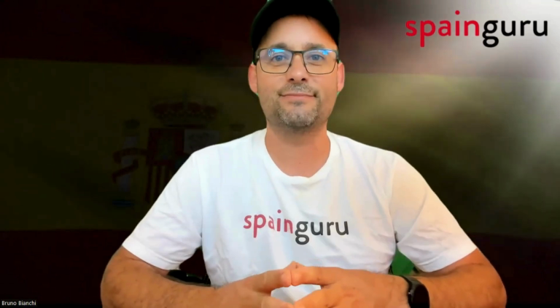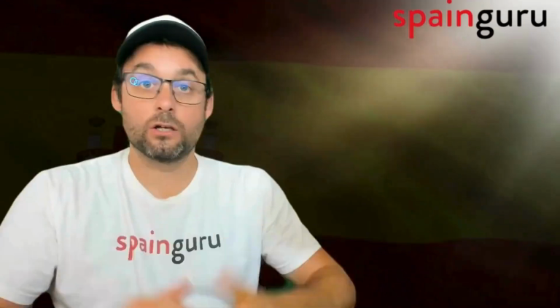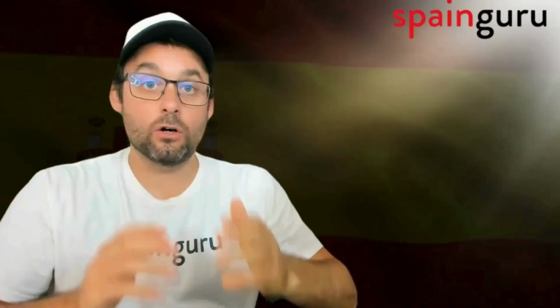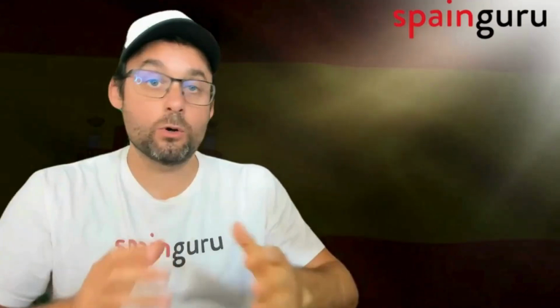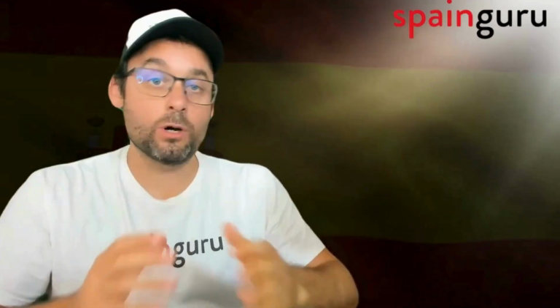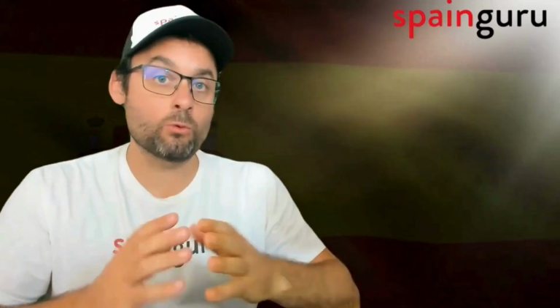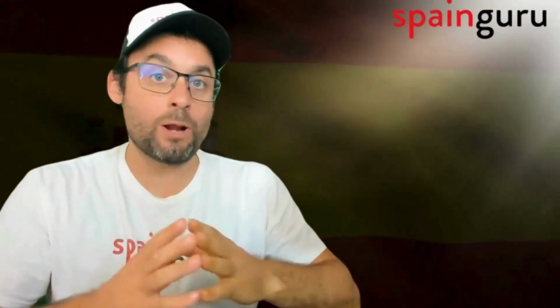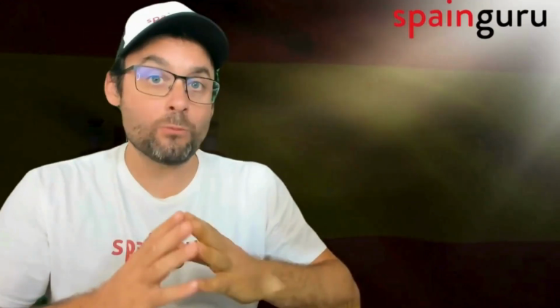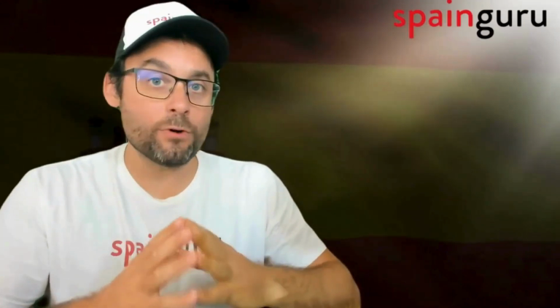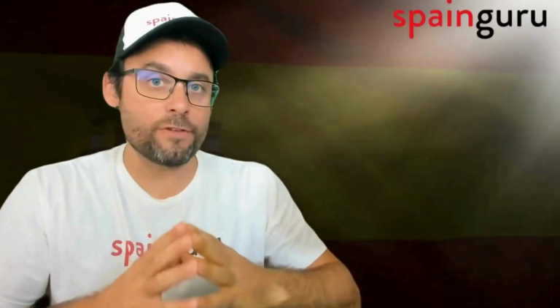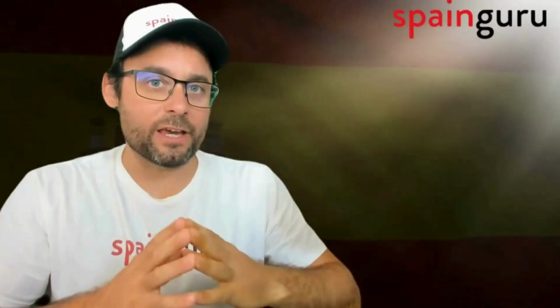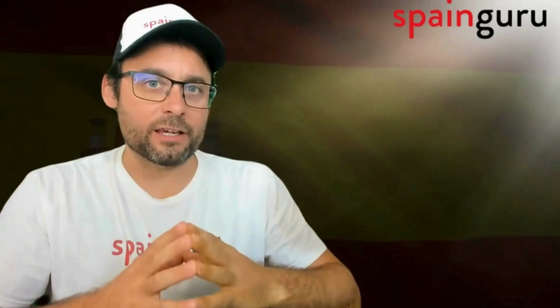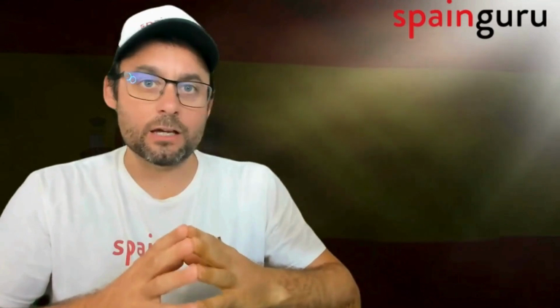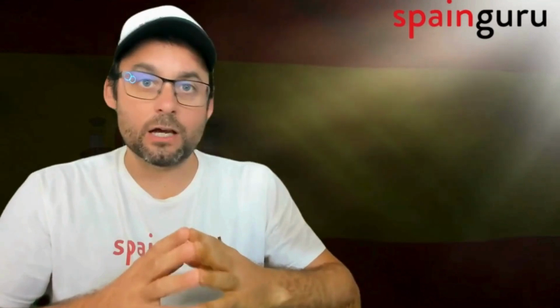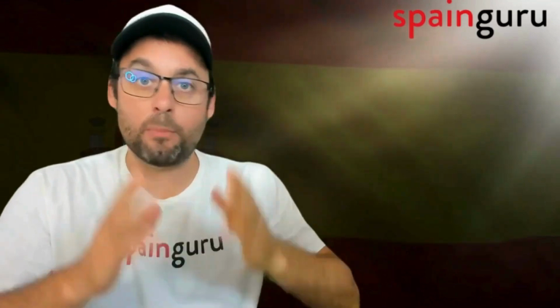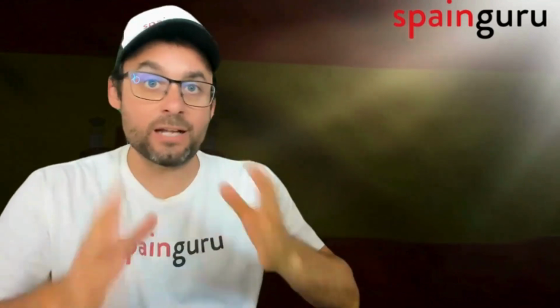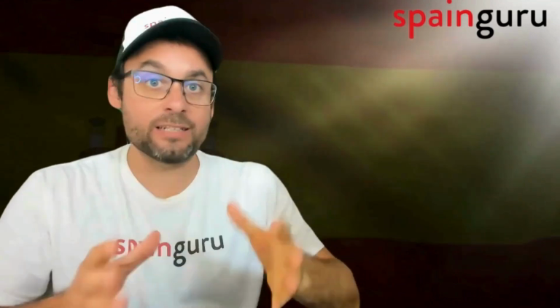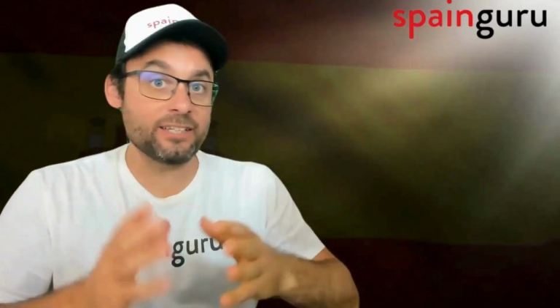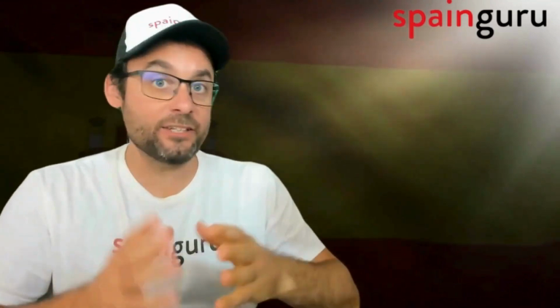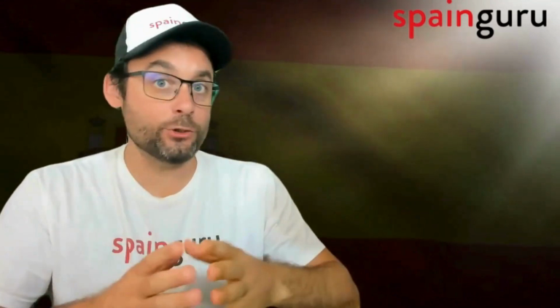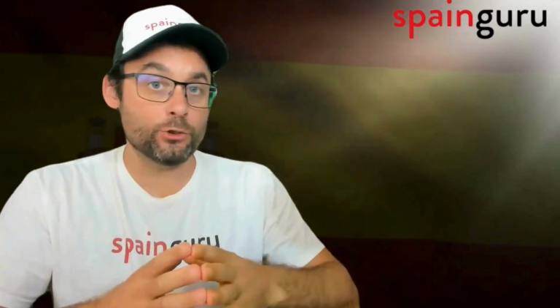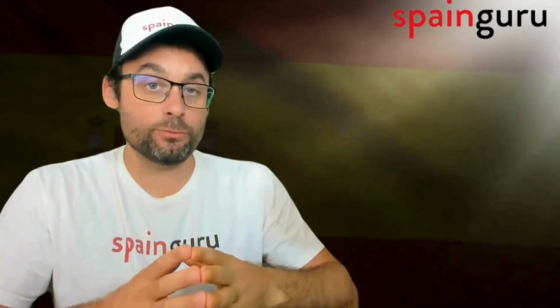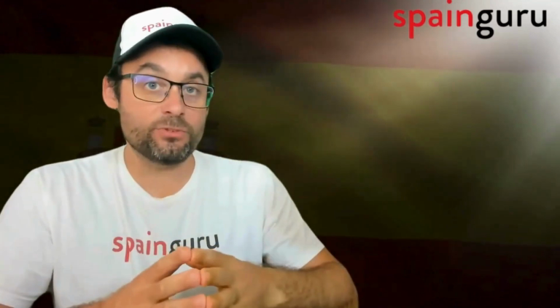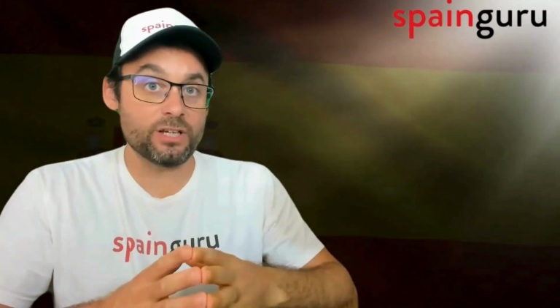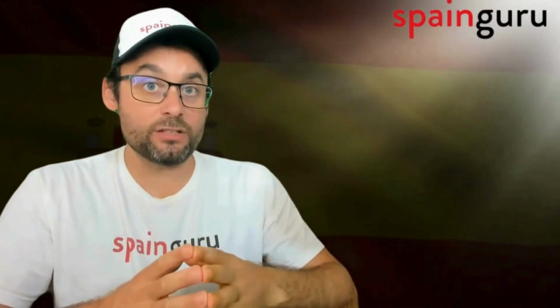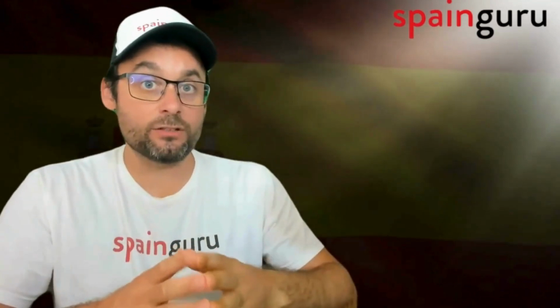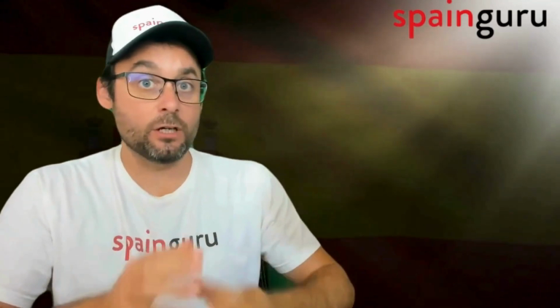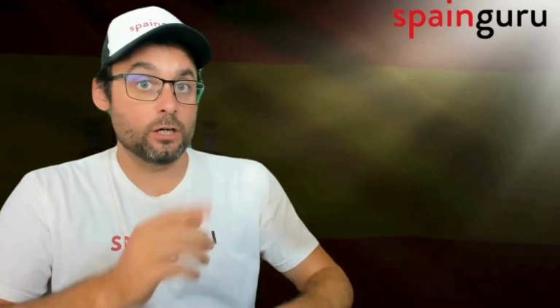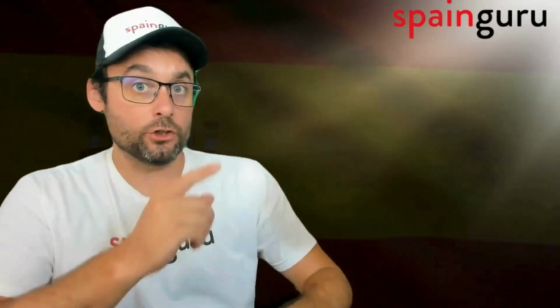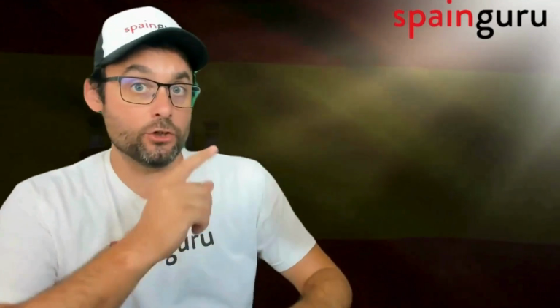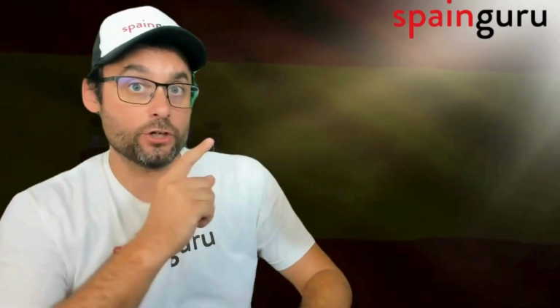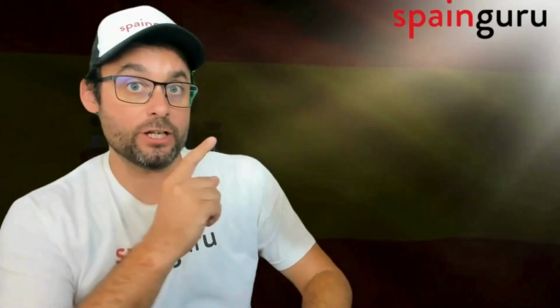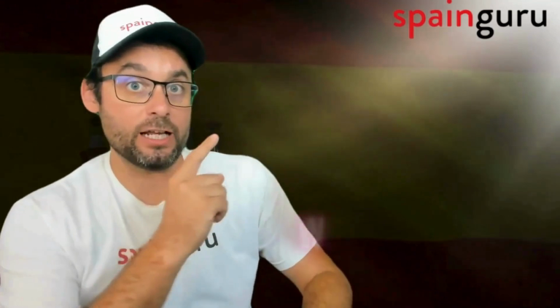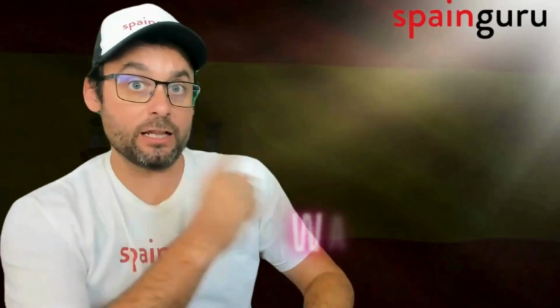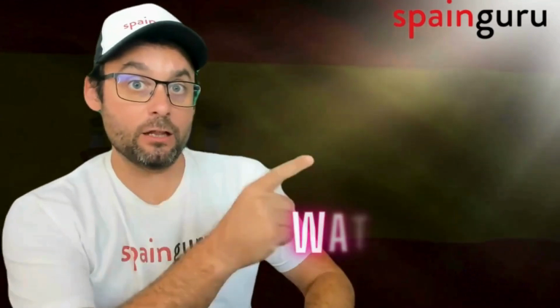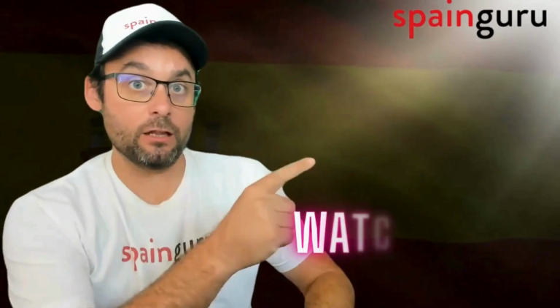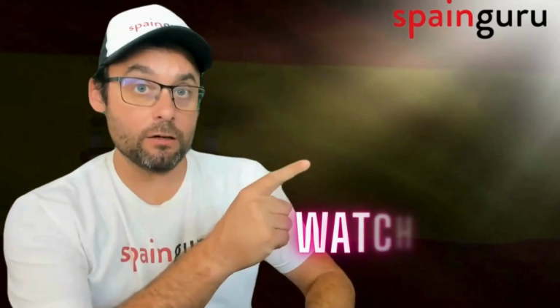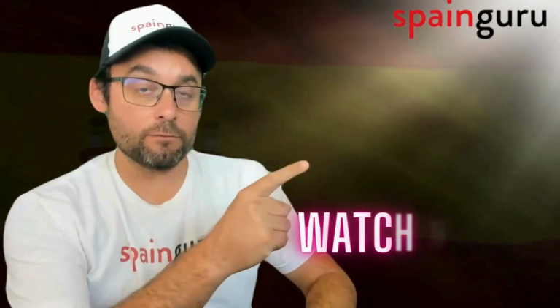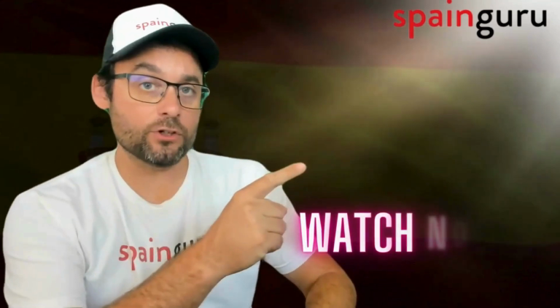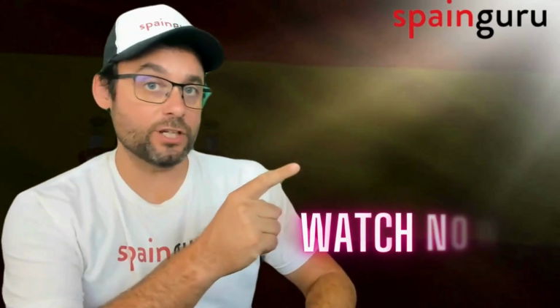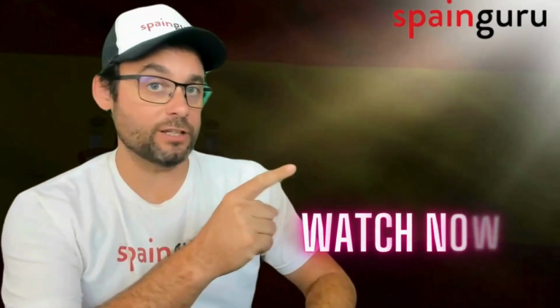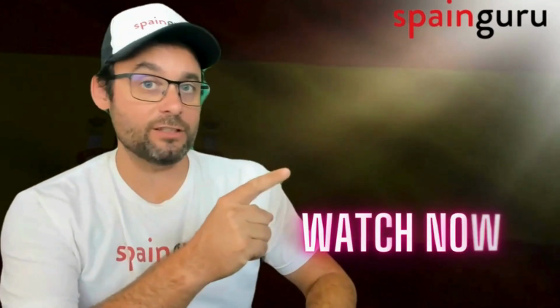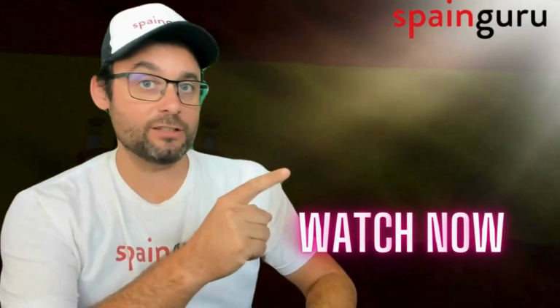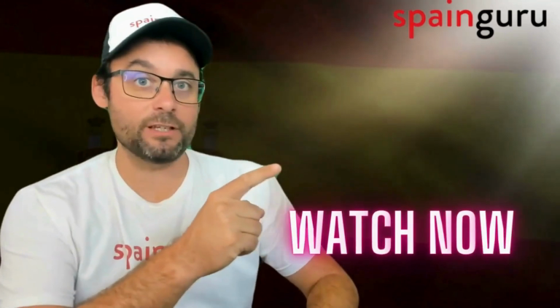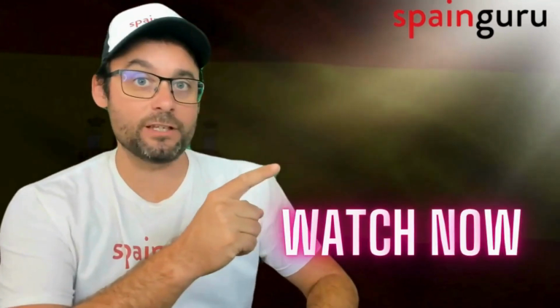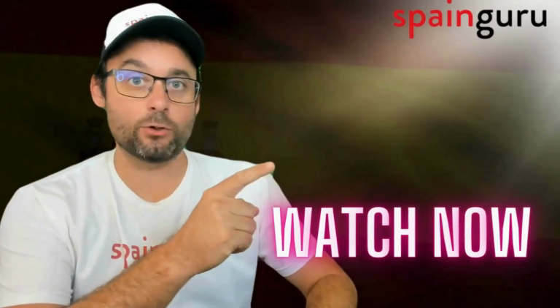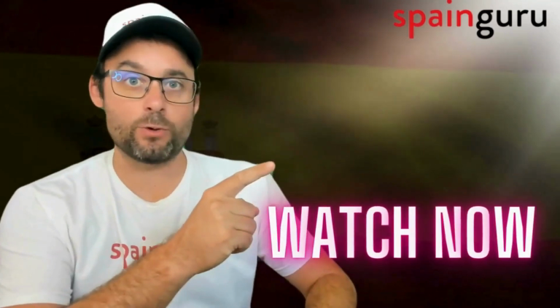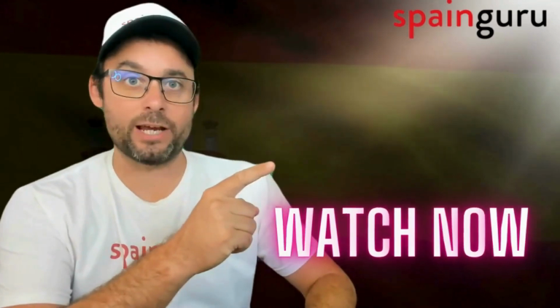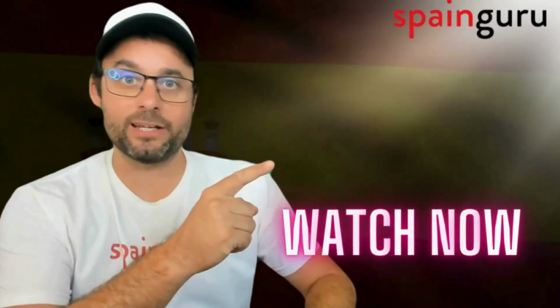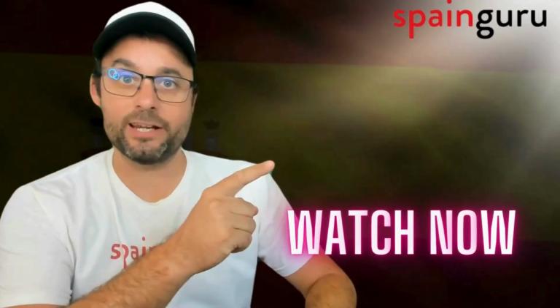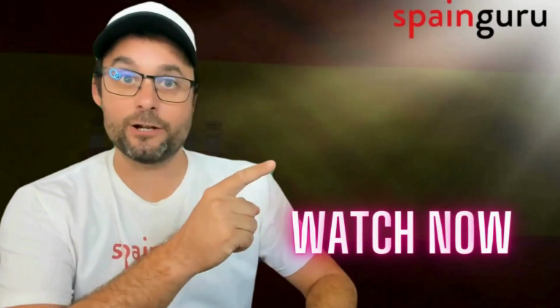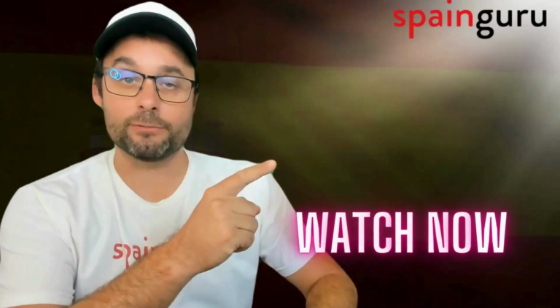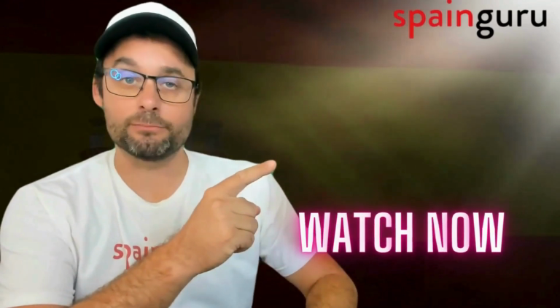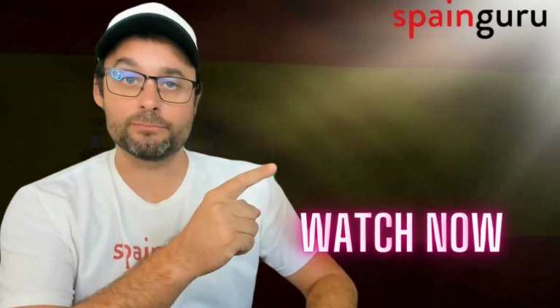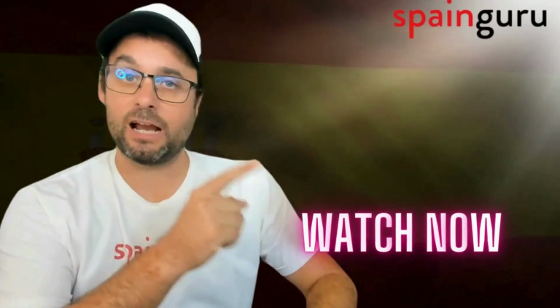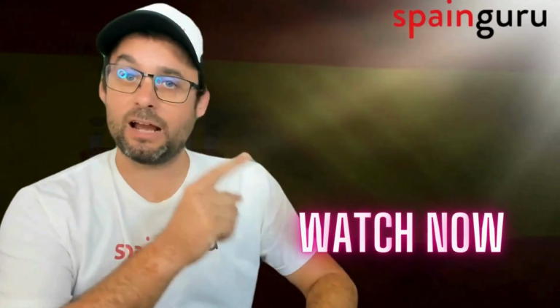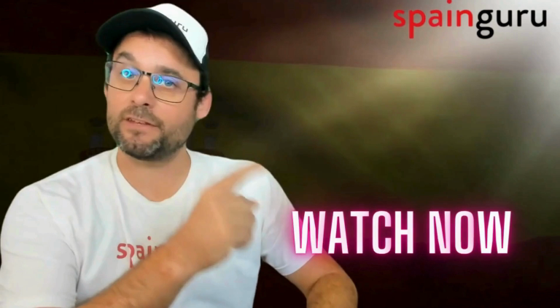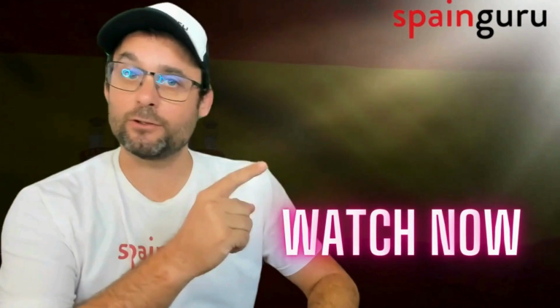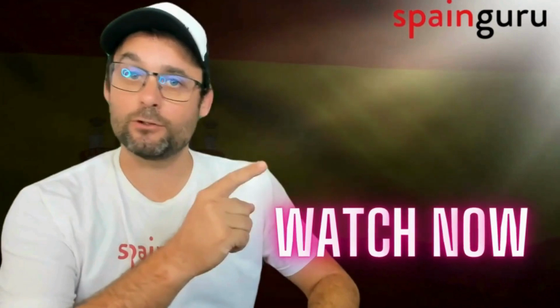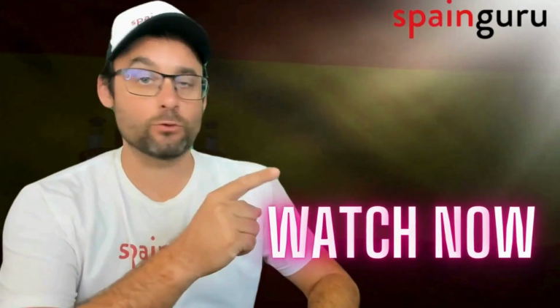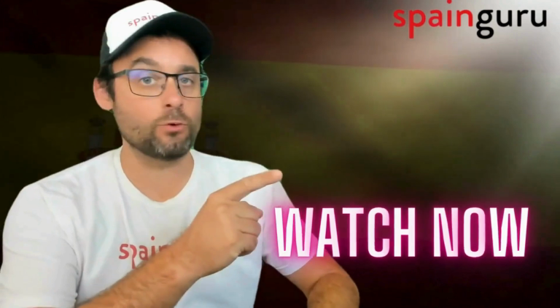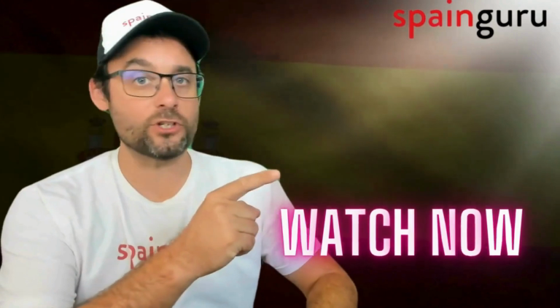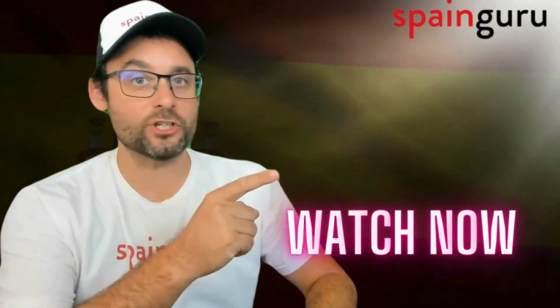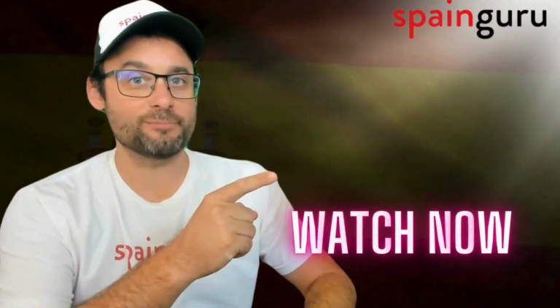Oh, and one more thing — apparently YouTube says you're going to love watching this video right here. I think you should watch it.